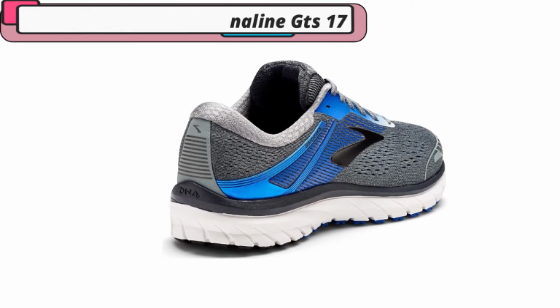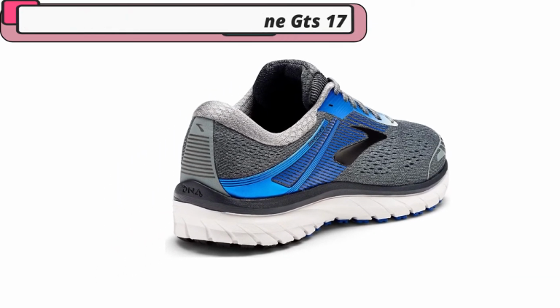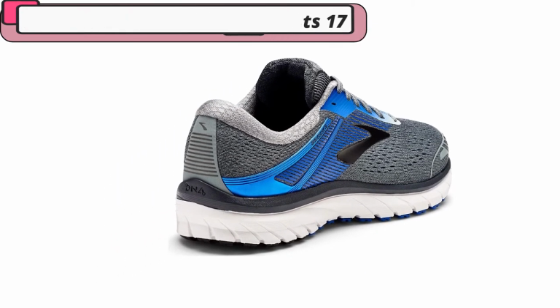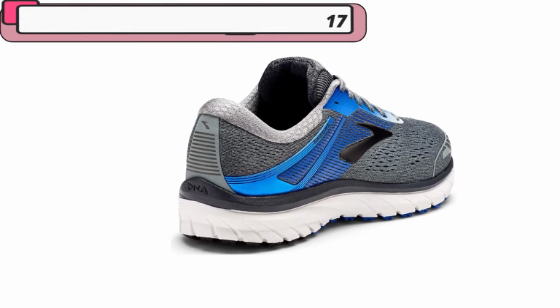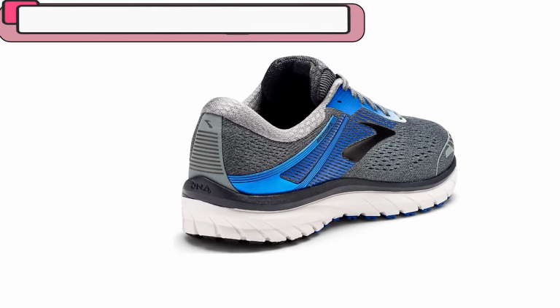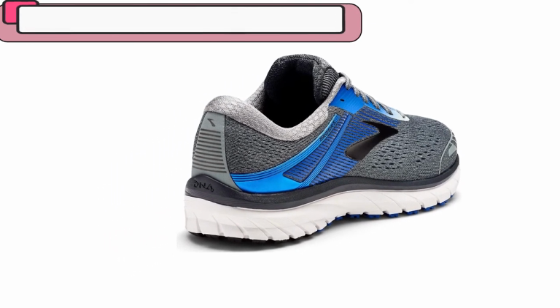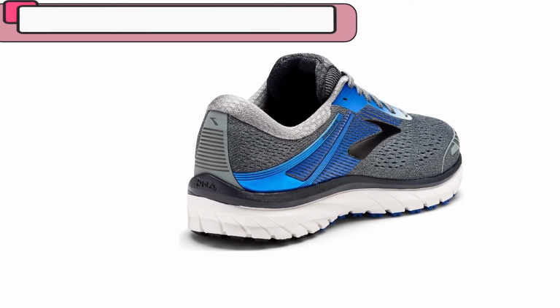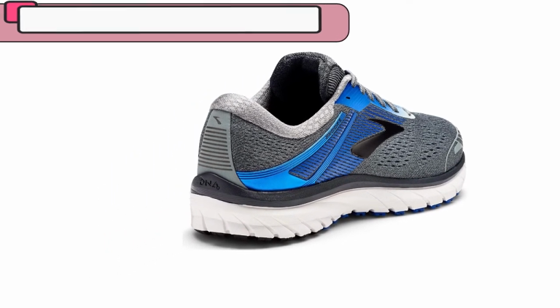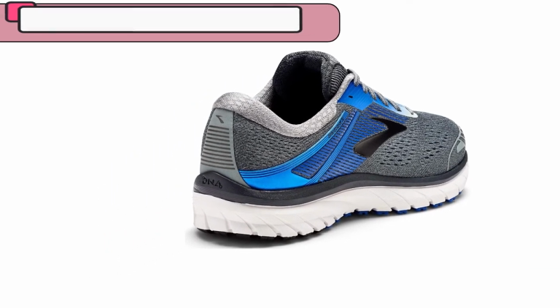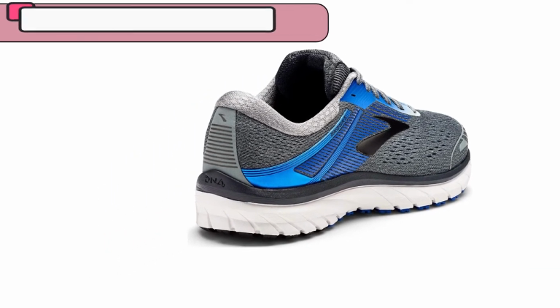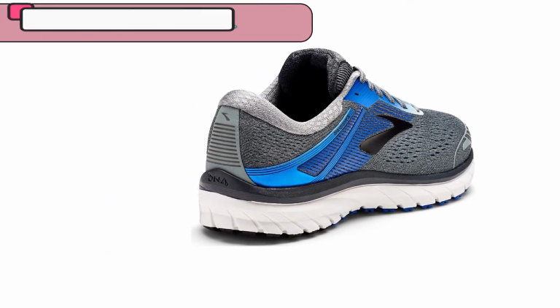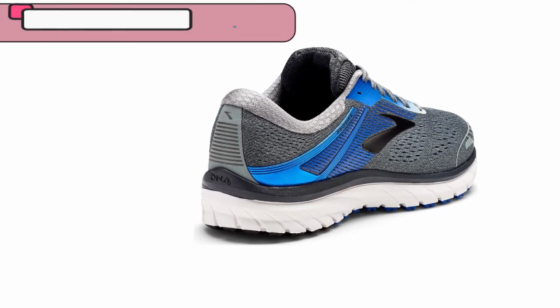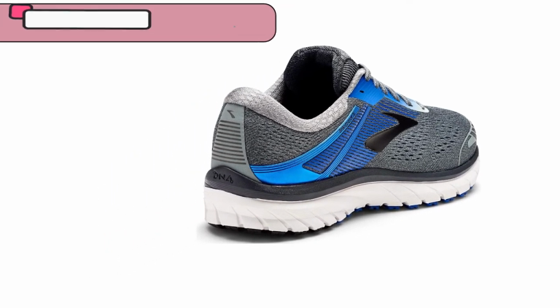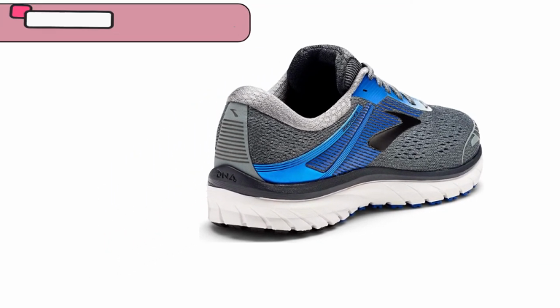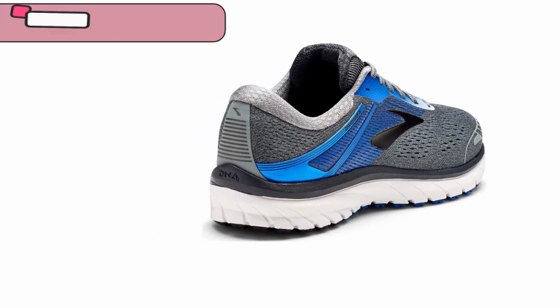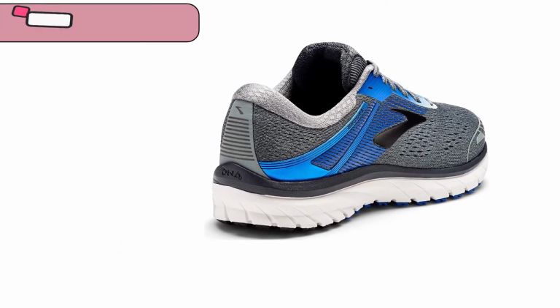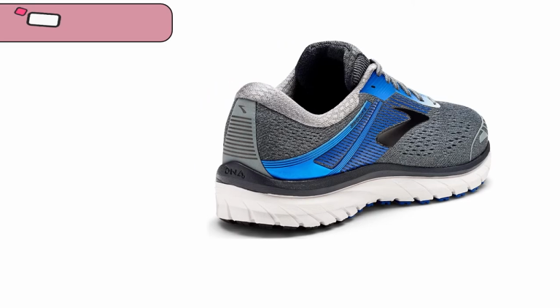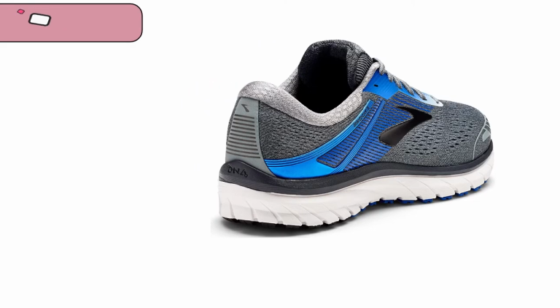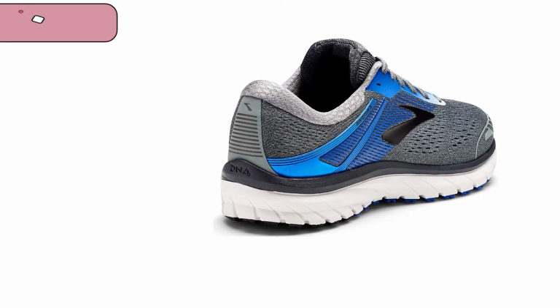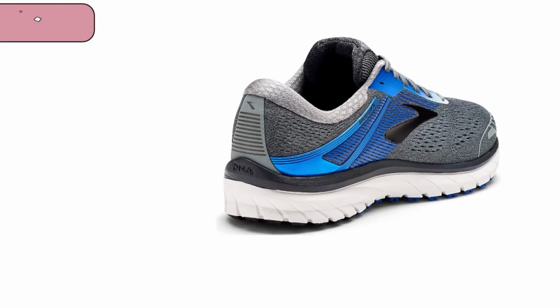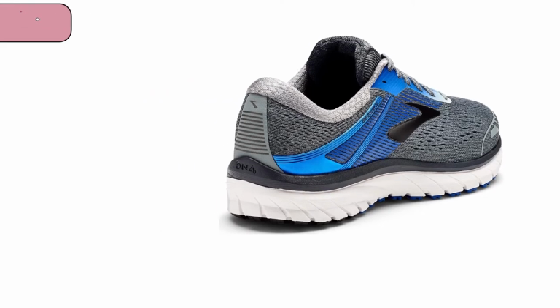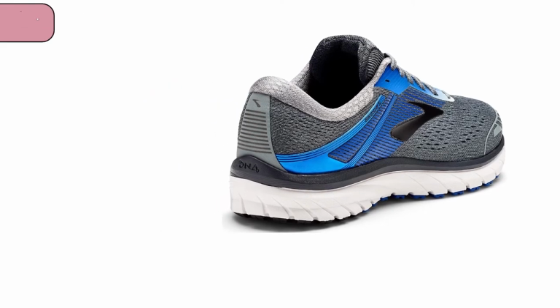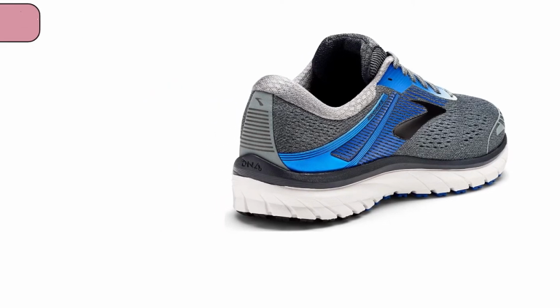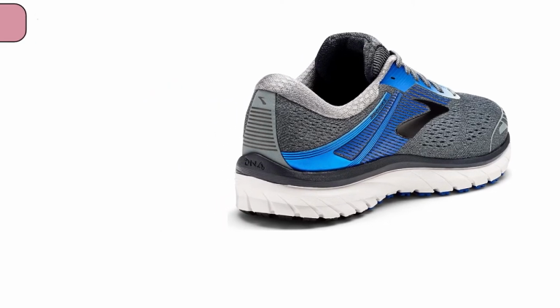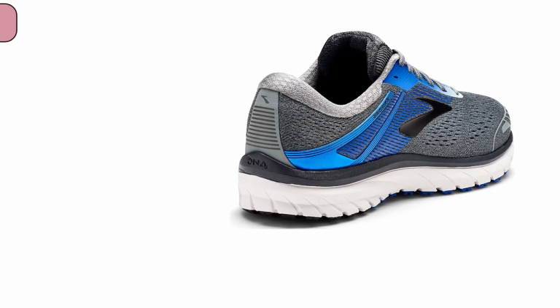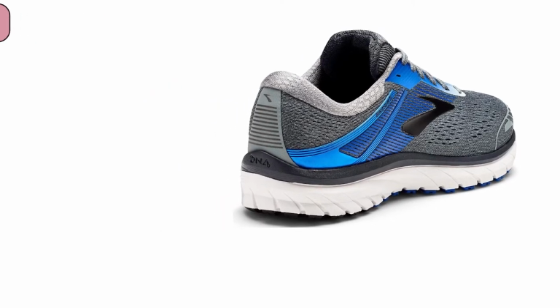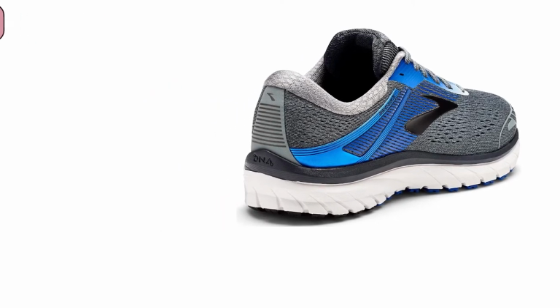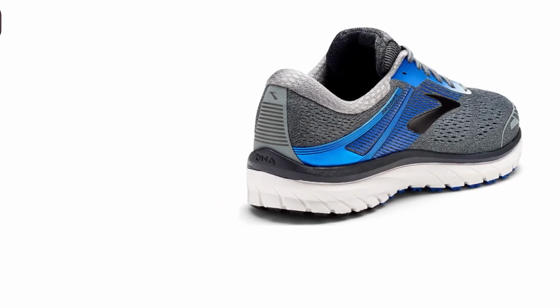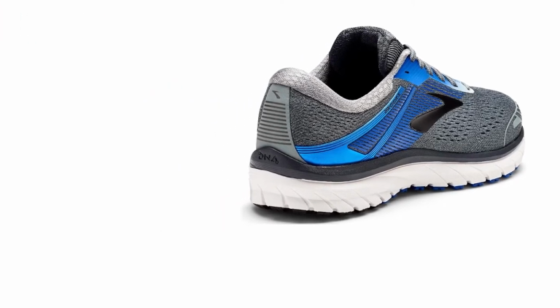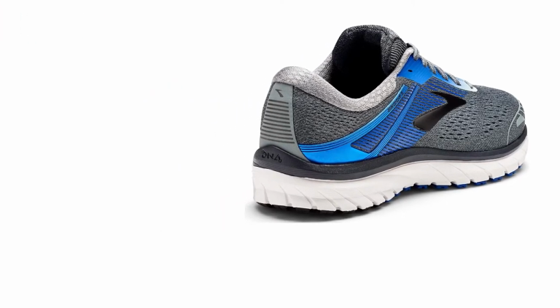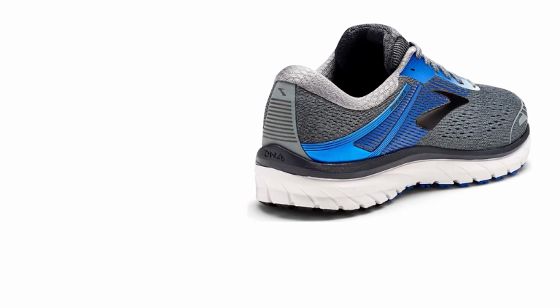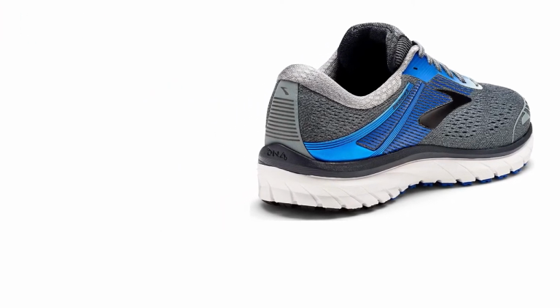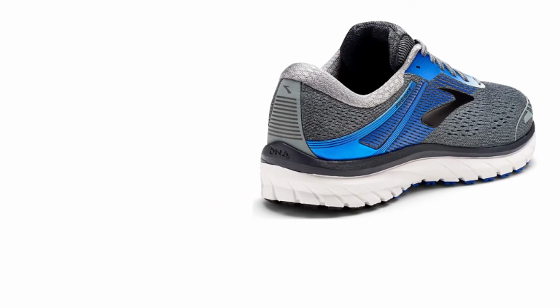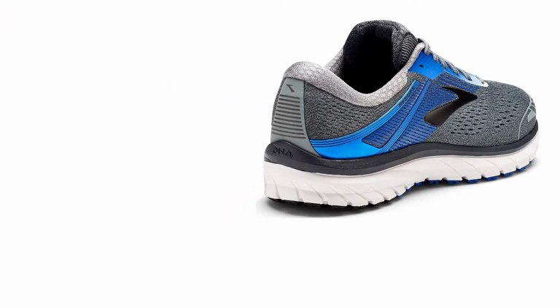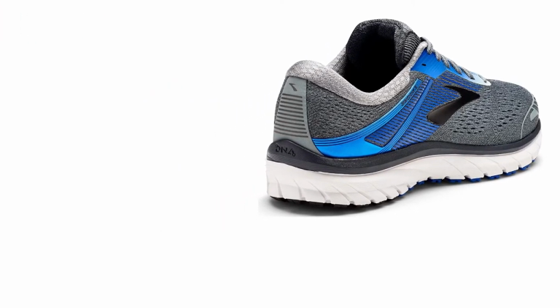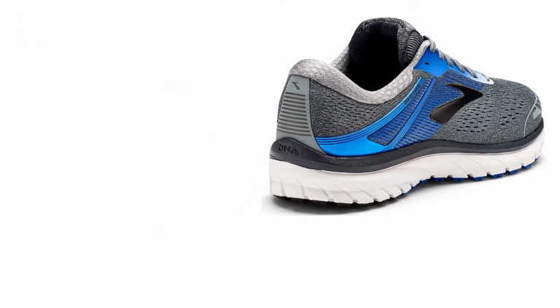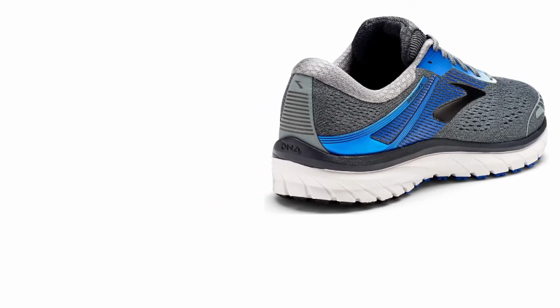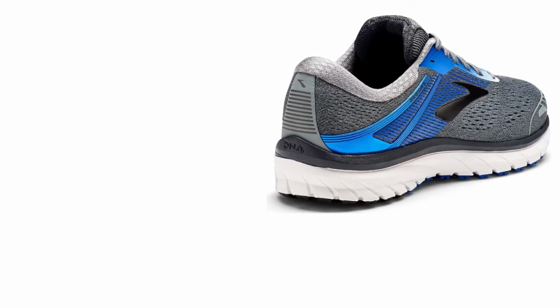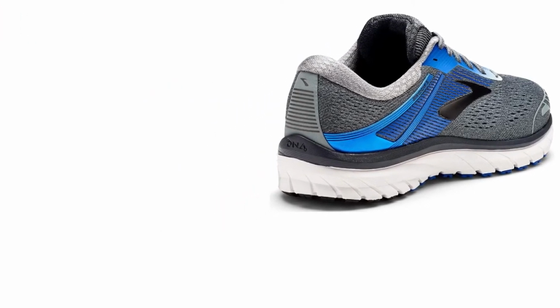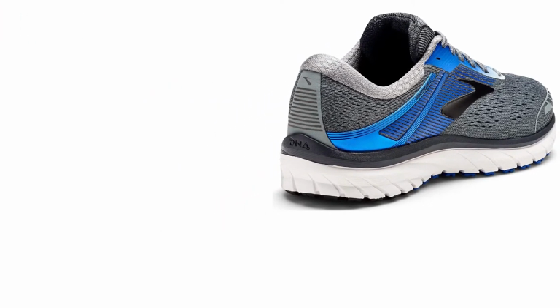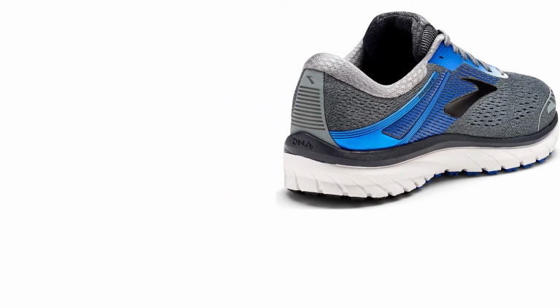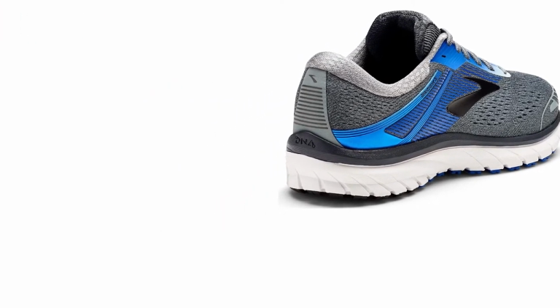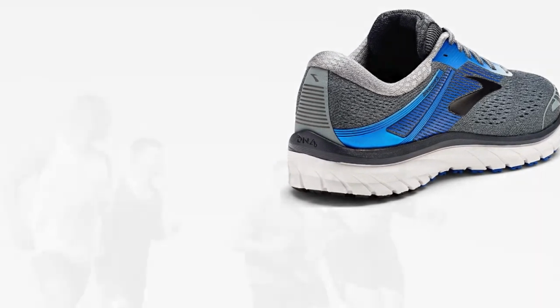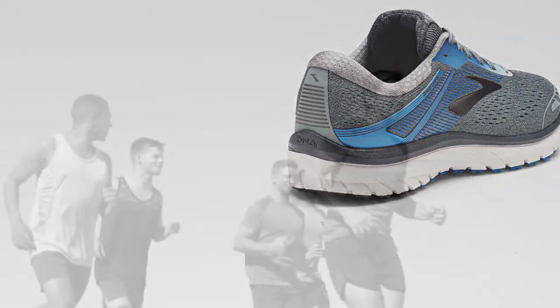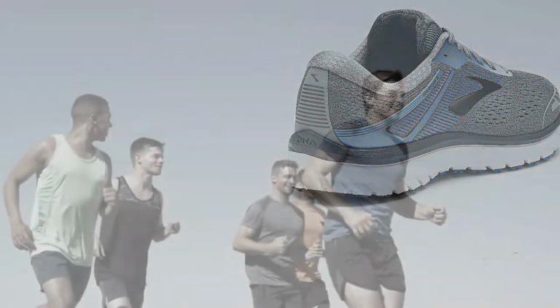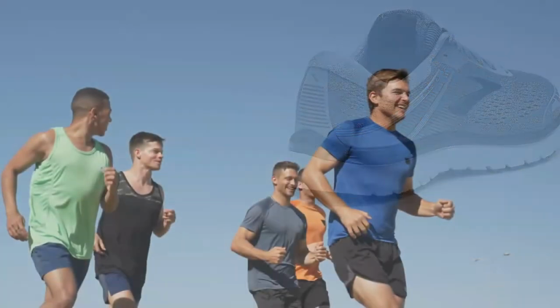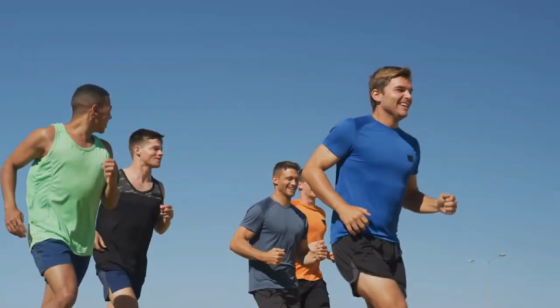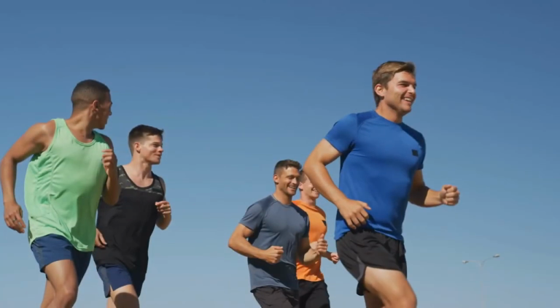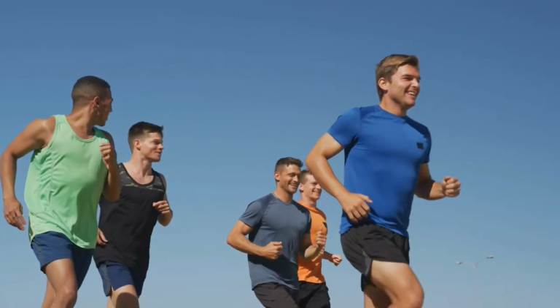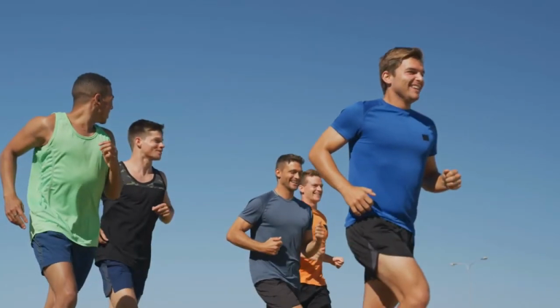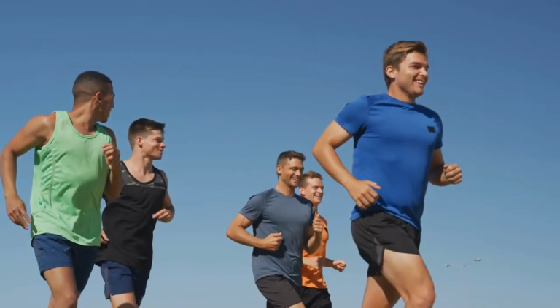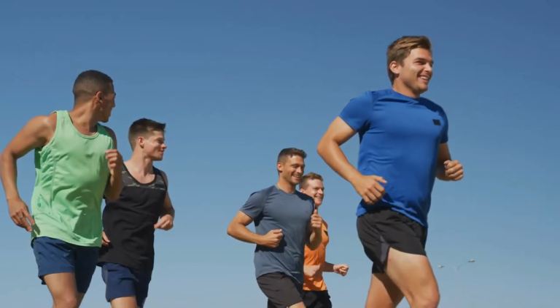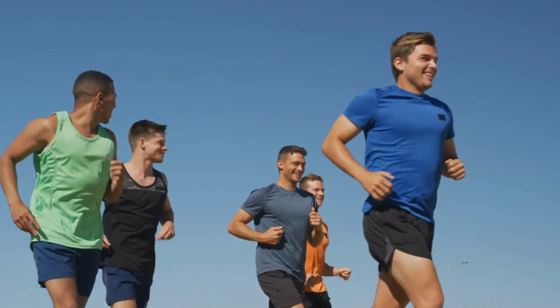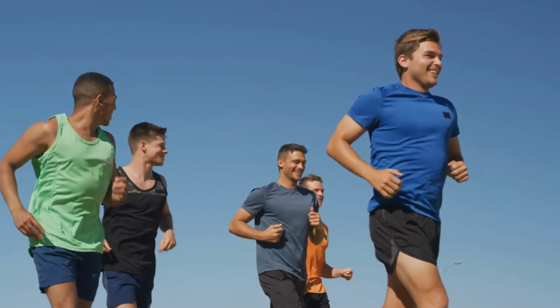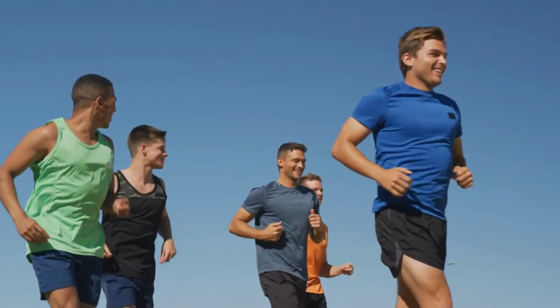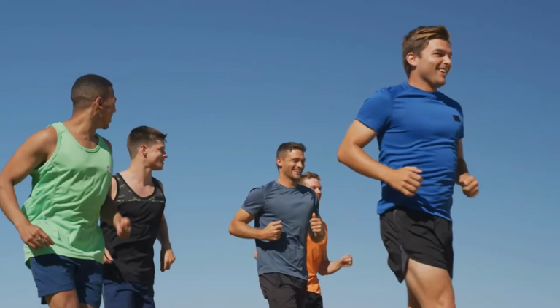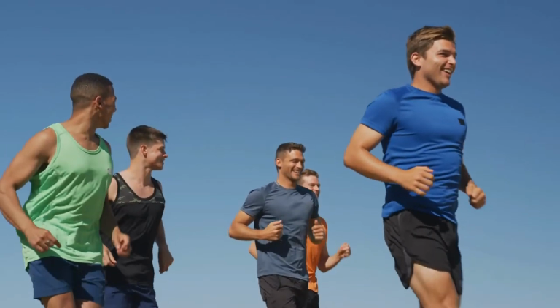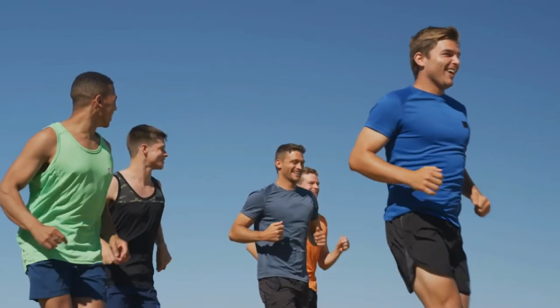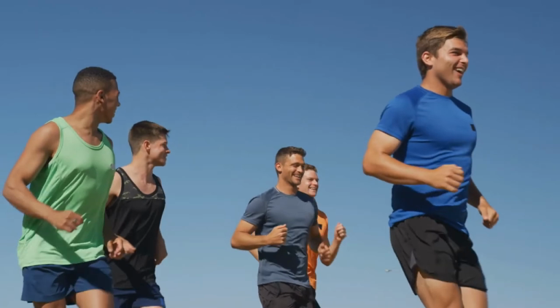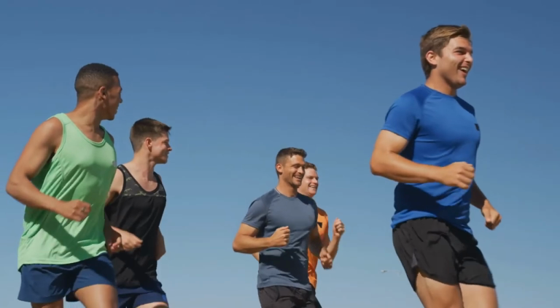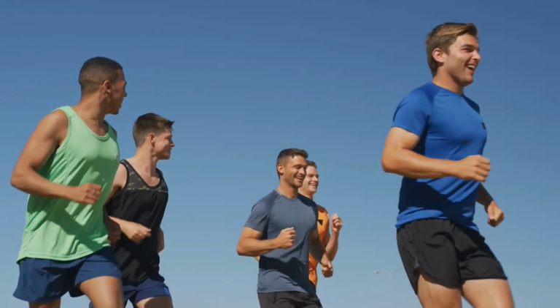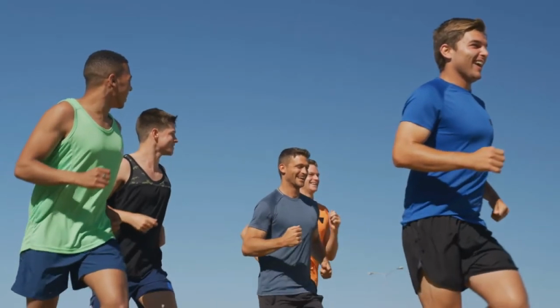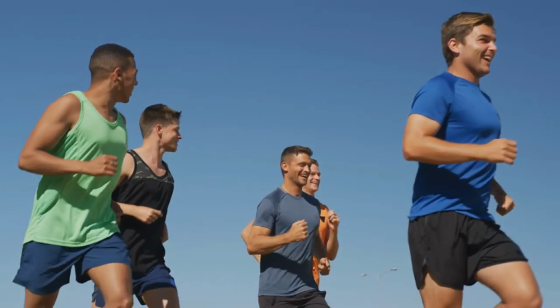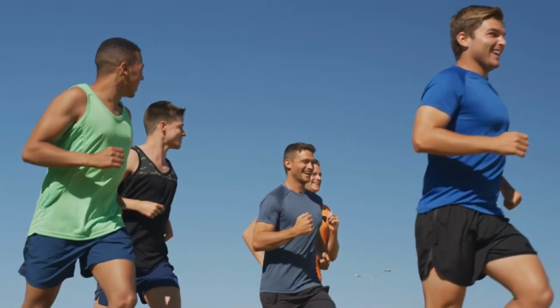These shoes feature a nylon fabric which is able to absorb any excess moisture while keeping the shoe lightweight and airy enough for your feet to breathe.